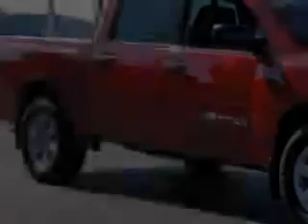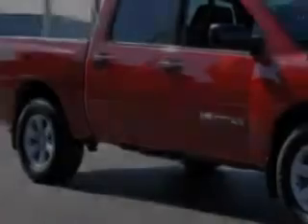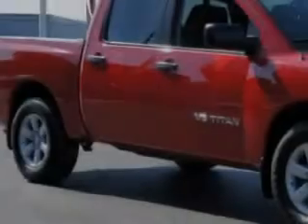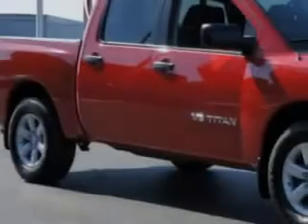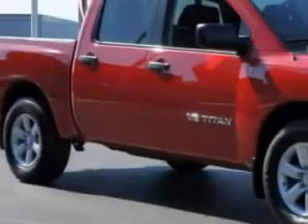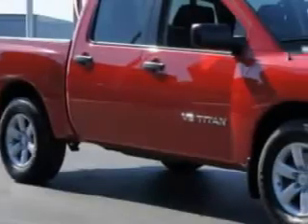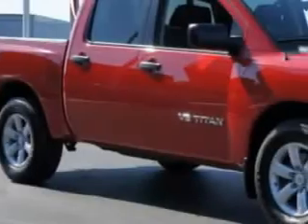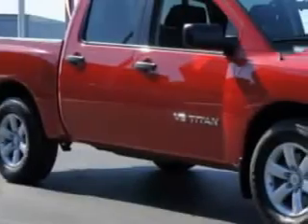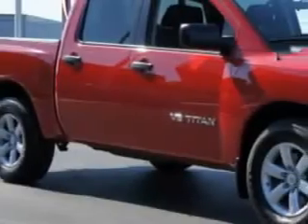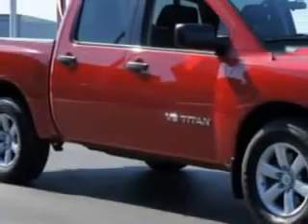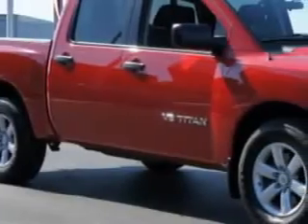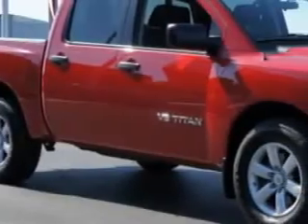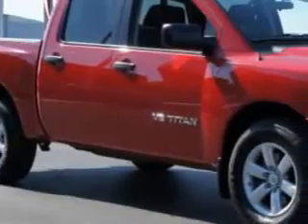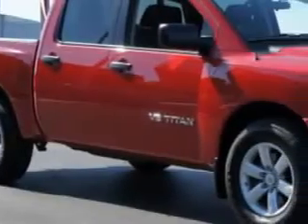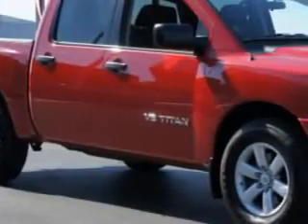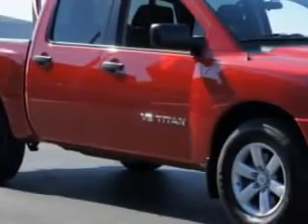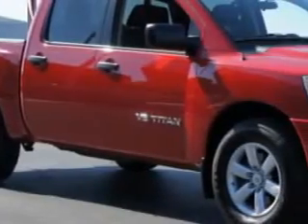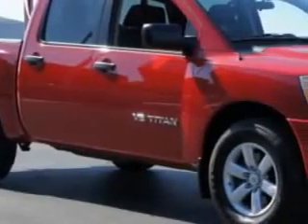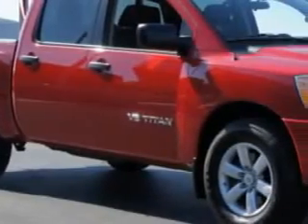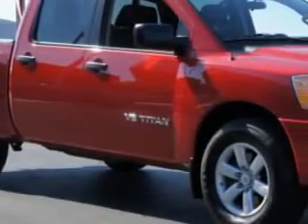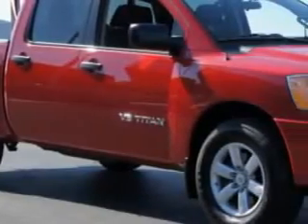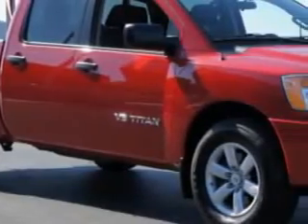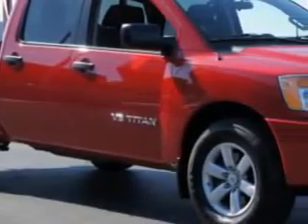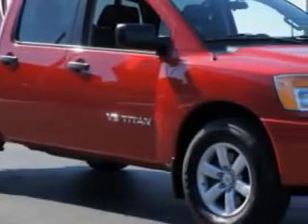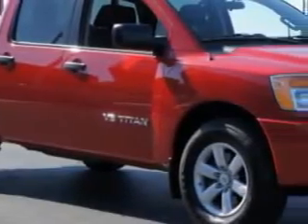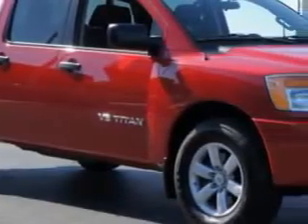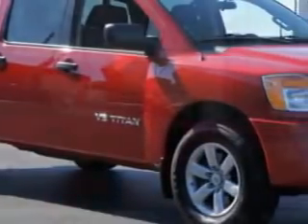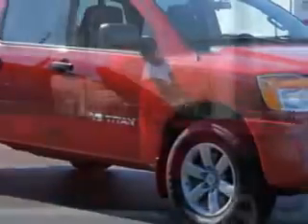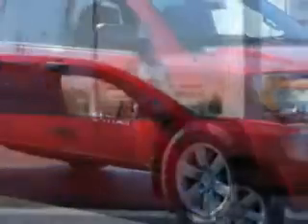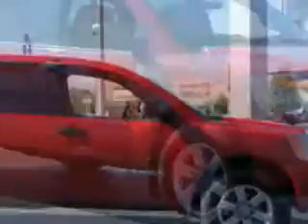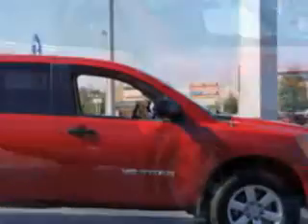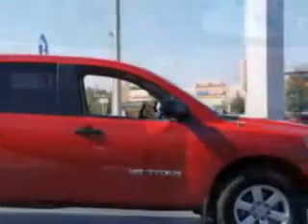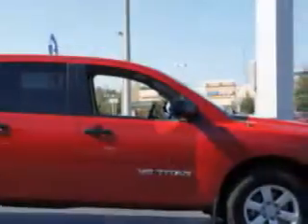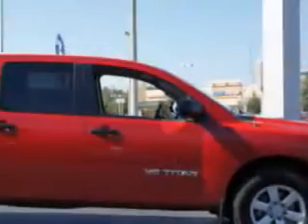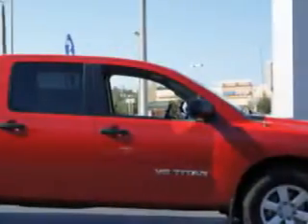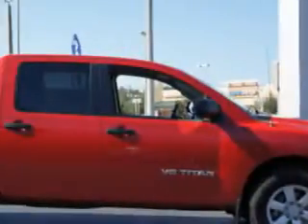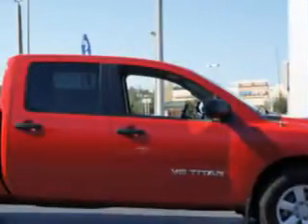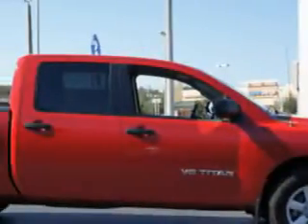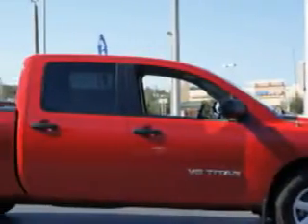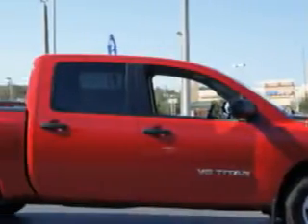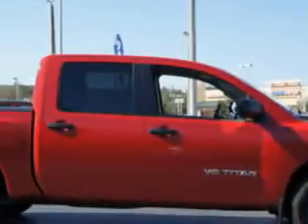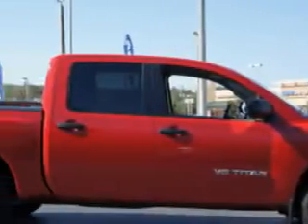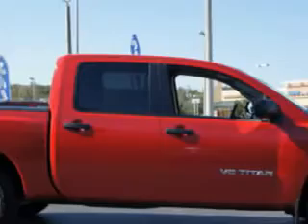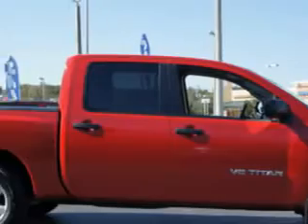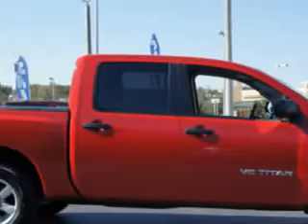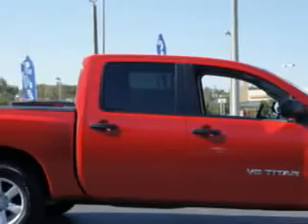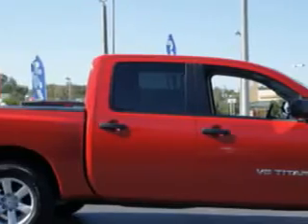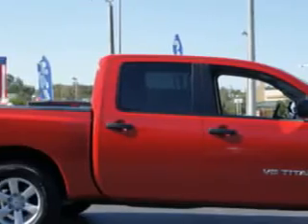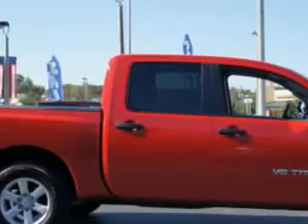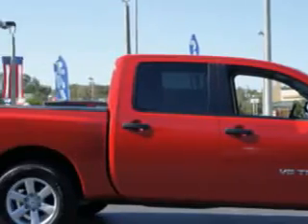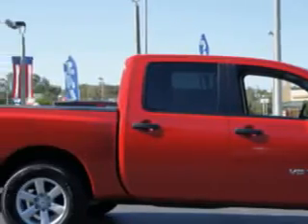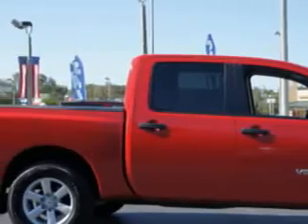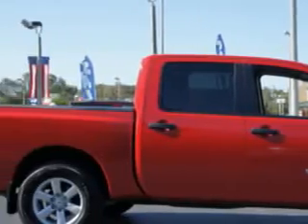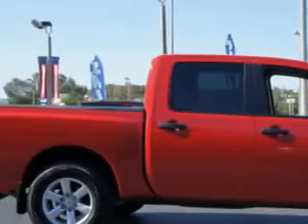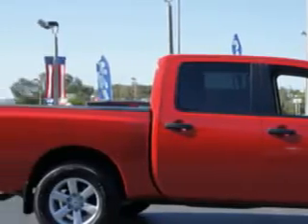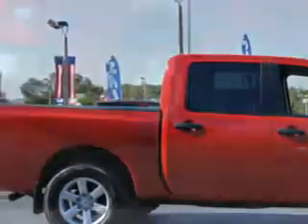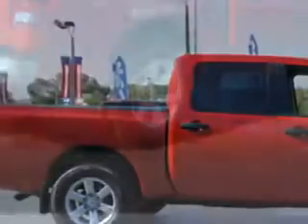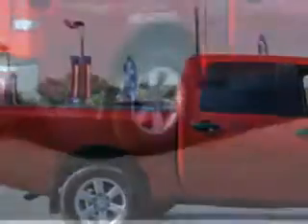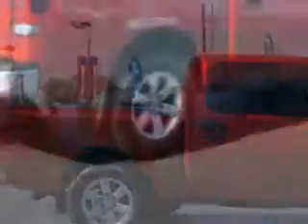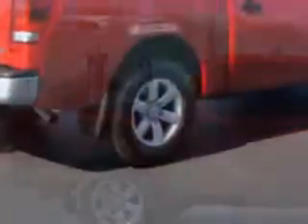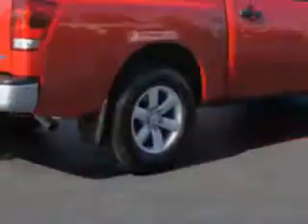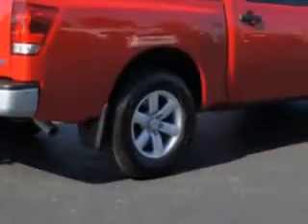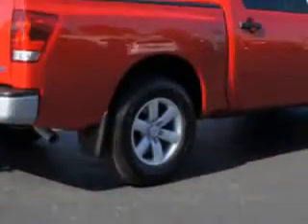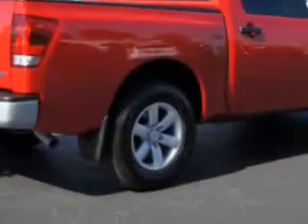Furkins Nissan knows you want more in a car. You have a purpose for your vehicle. Check out this red 2012 Nissan Titan S.